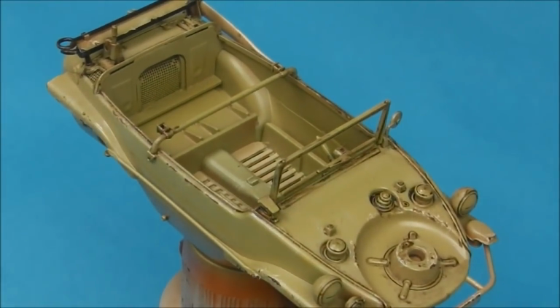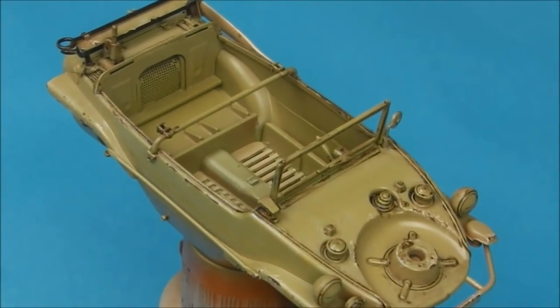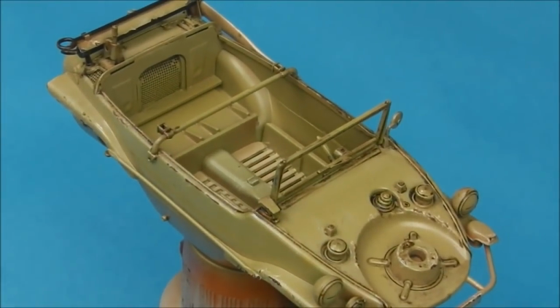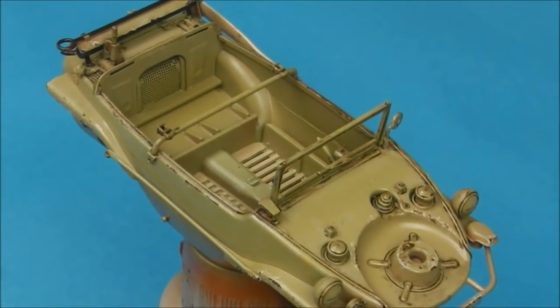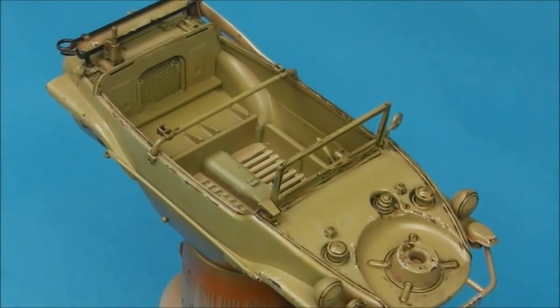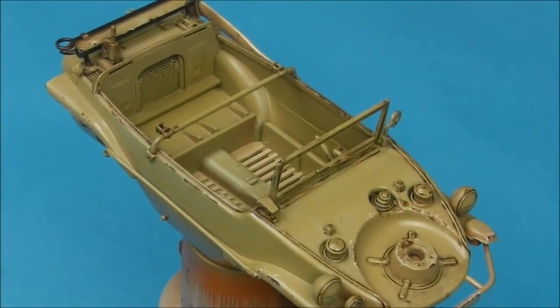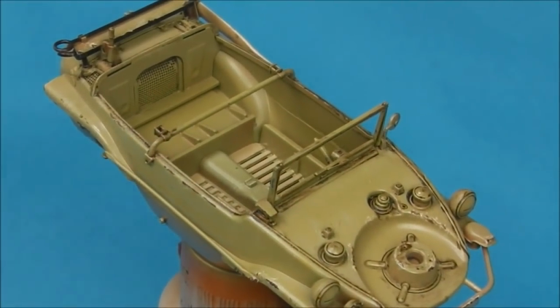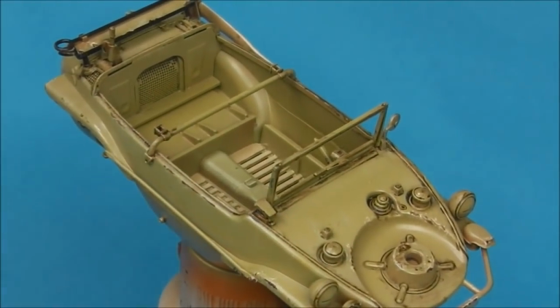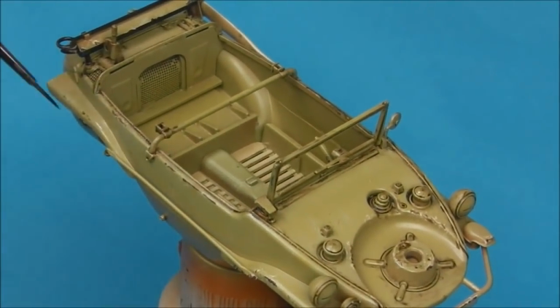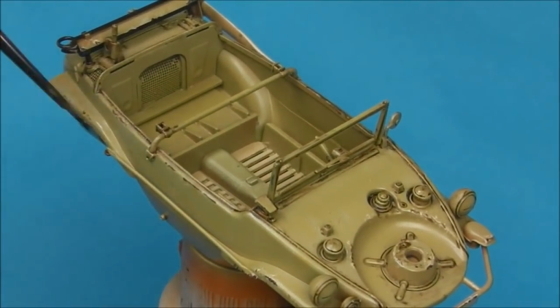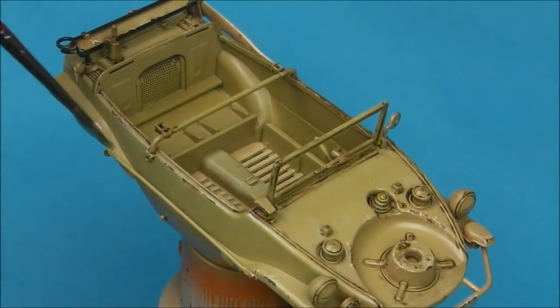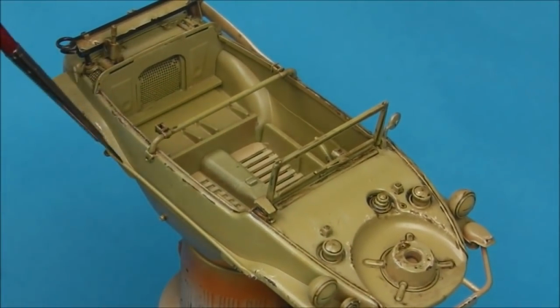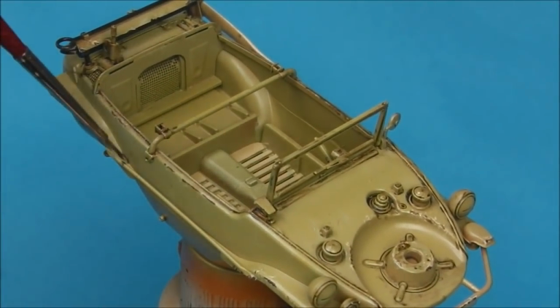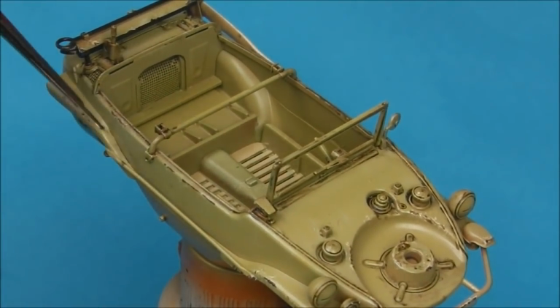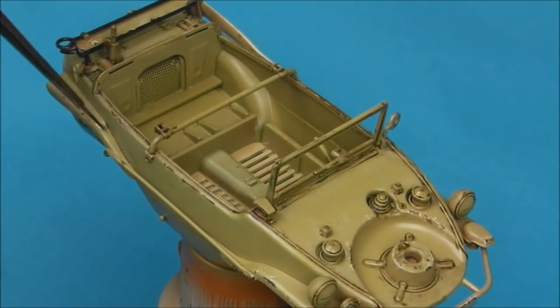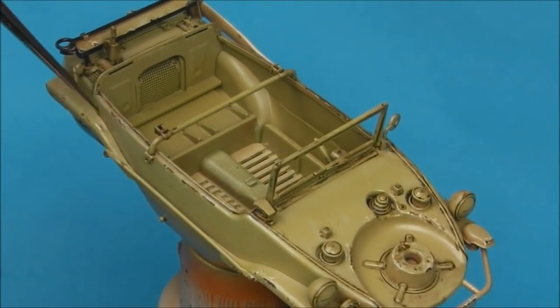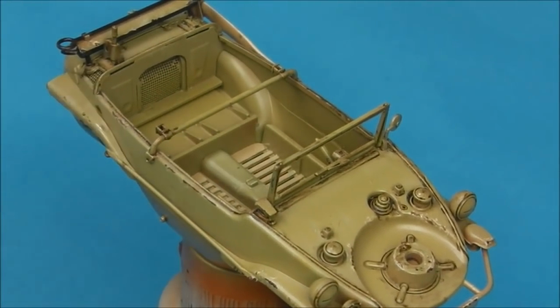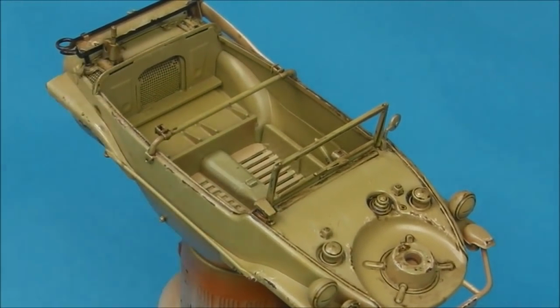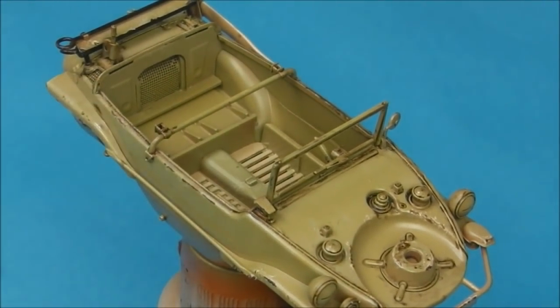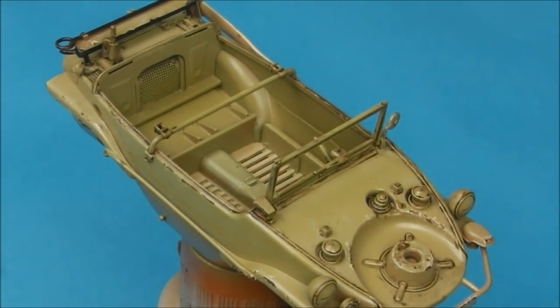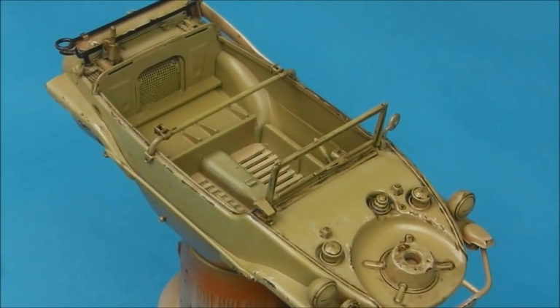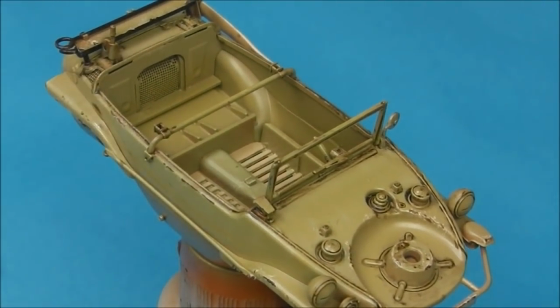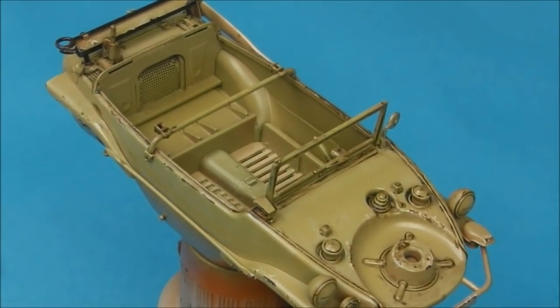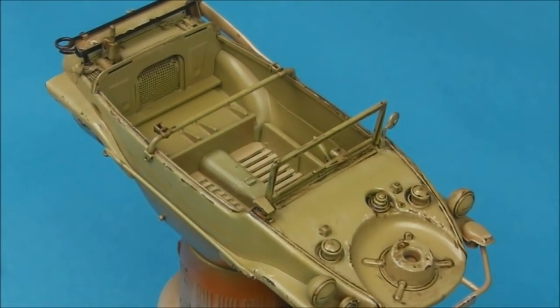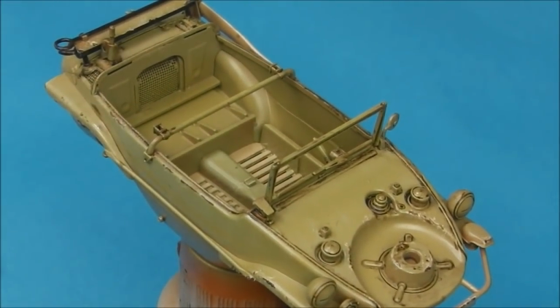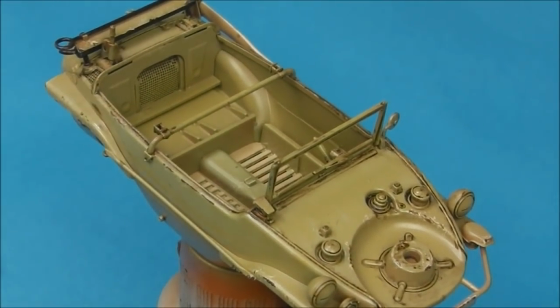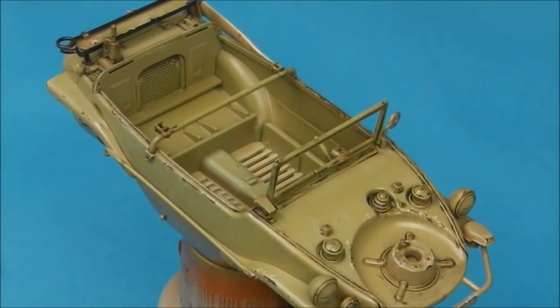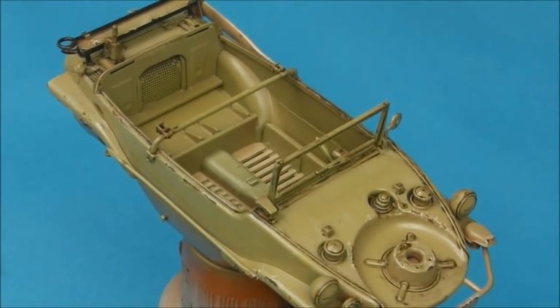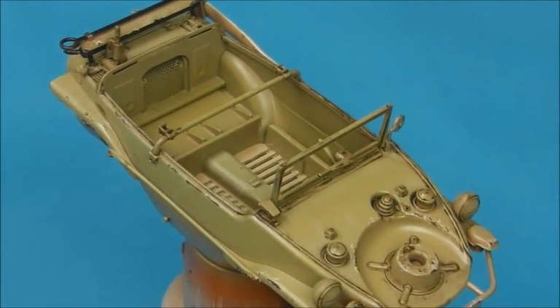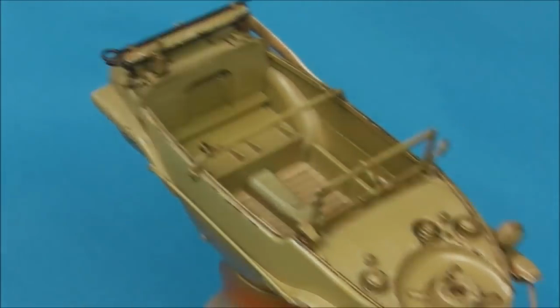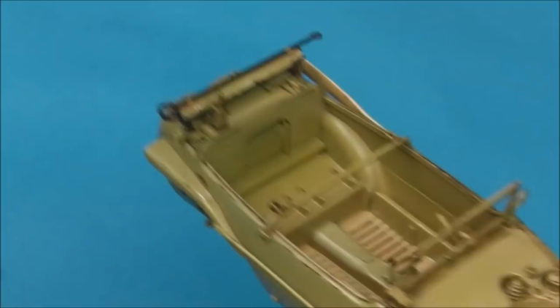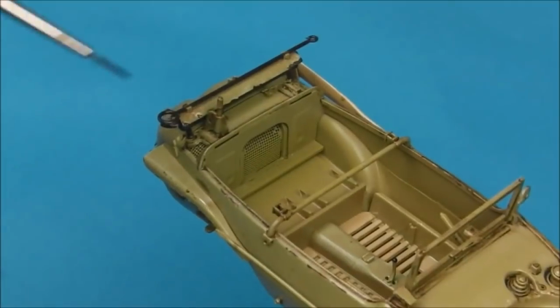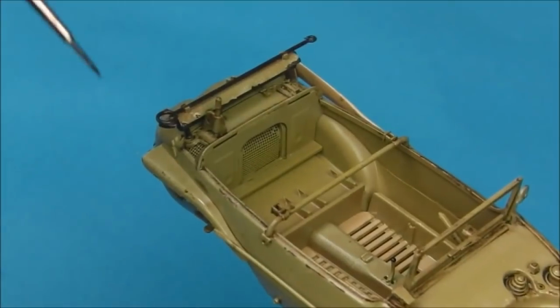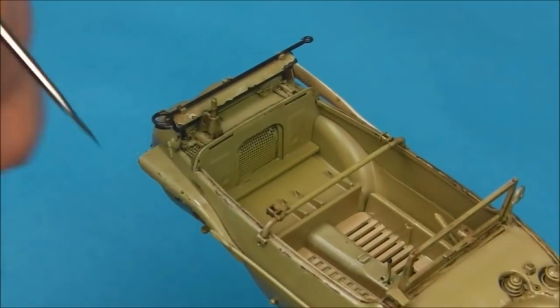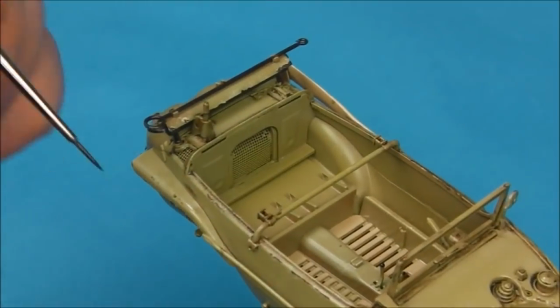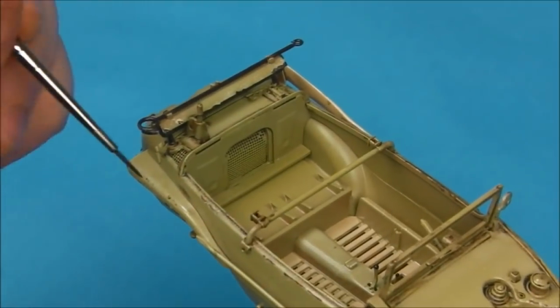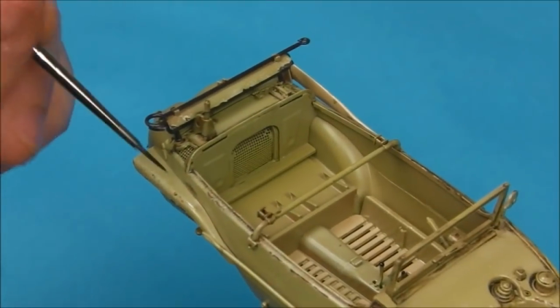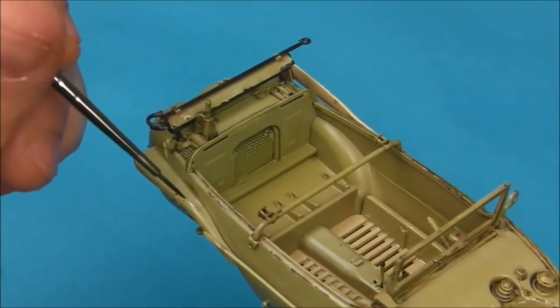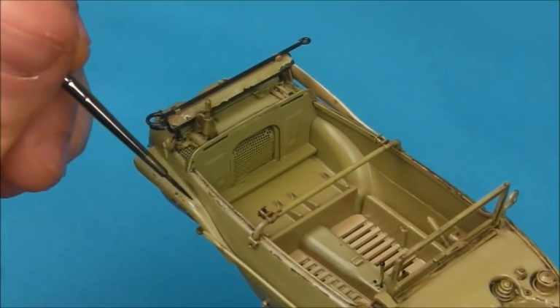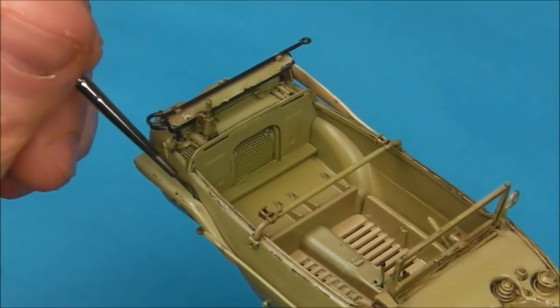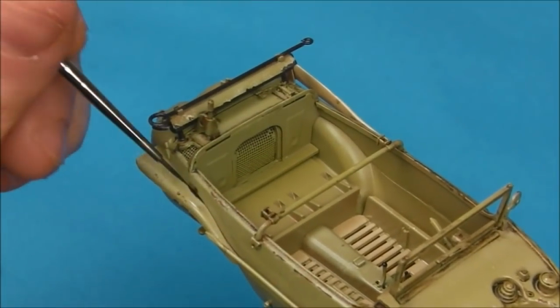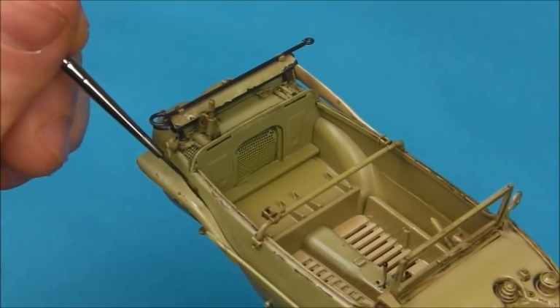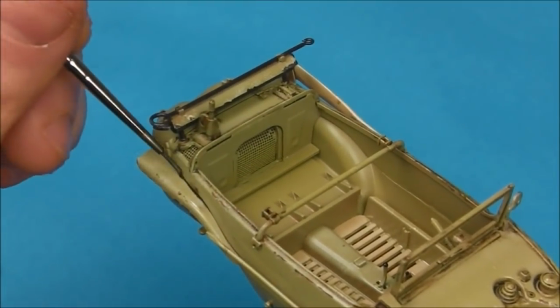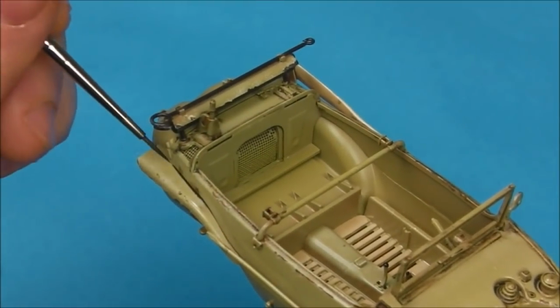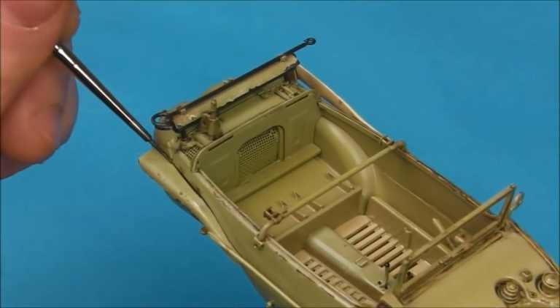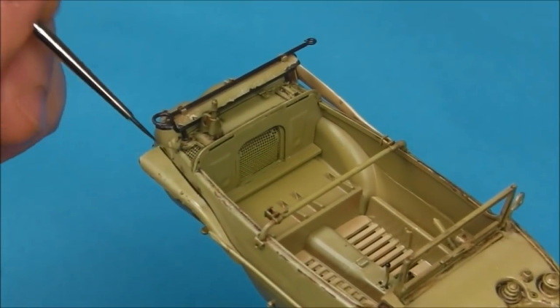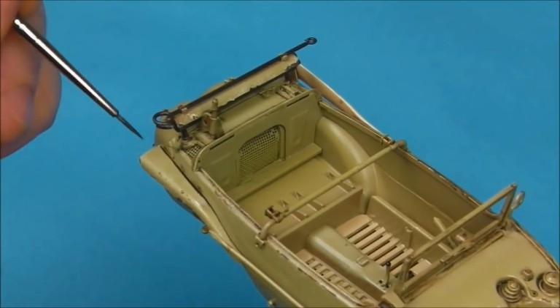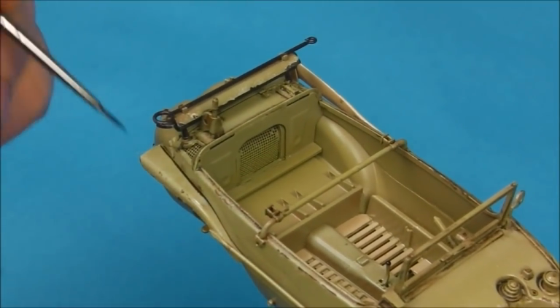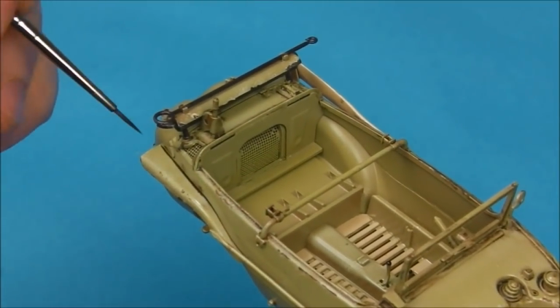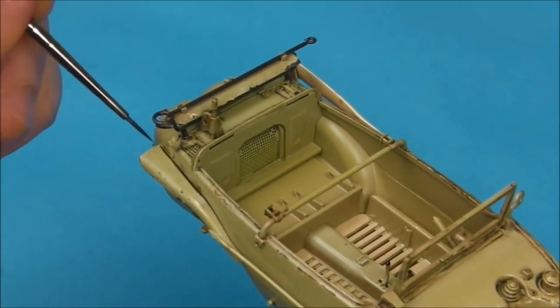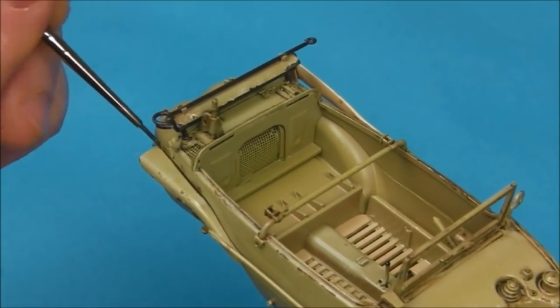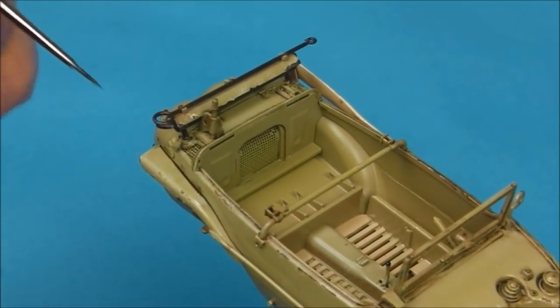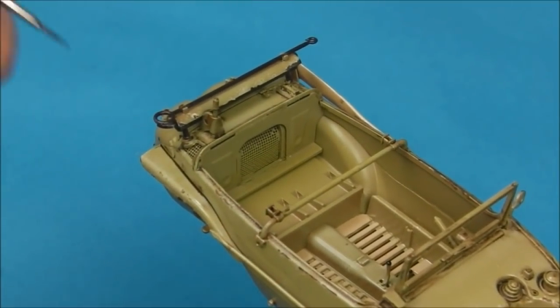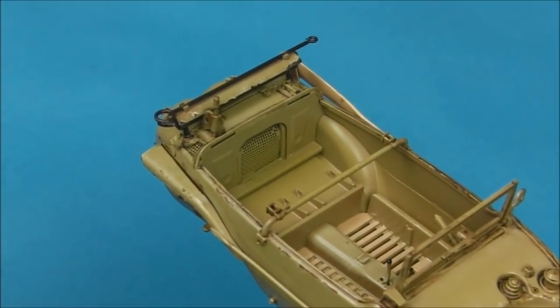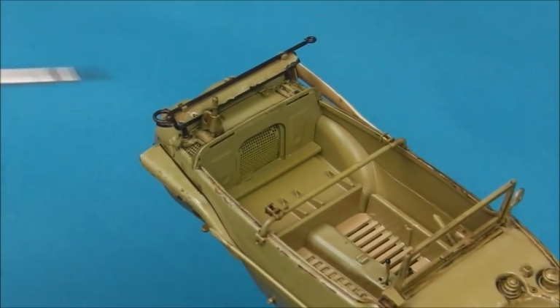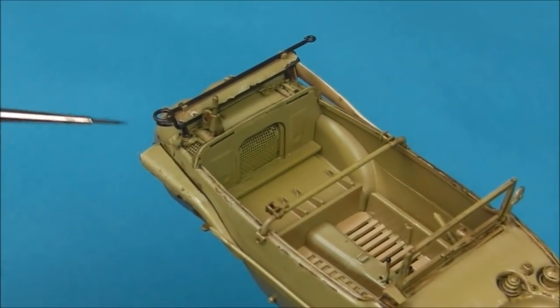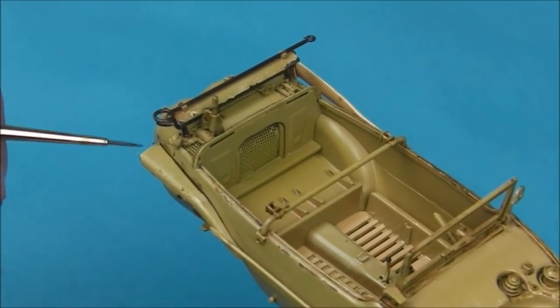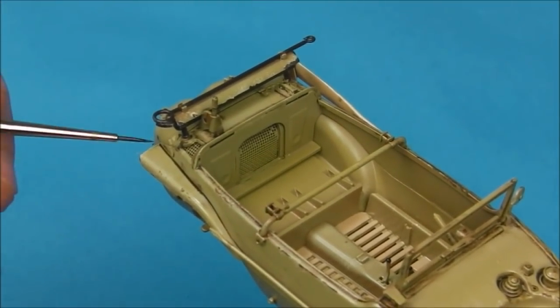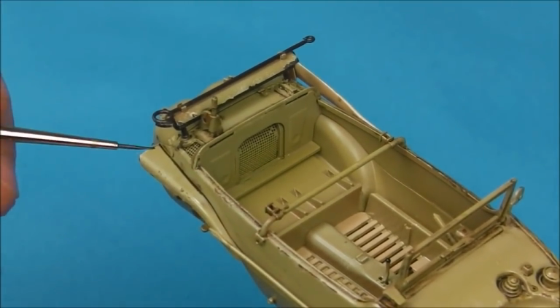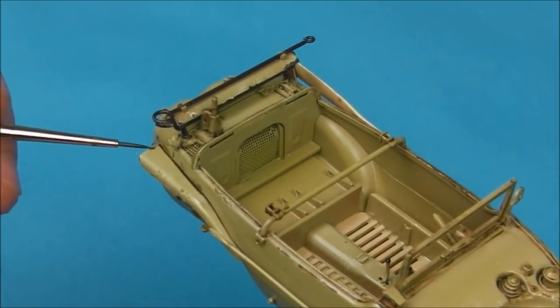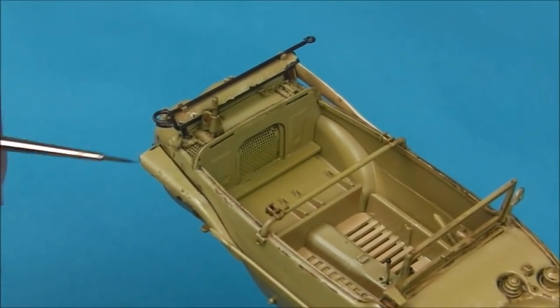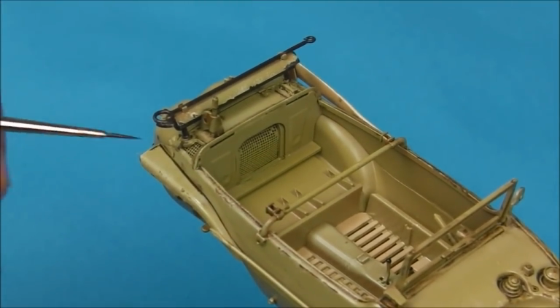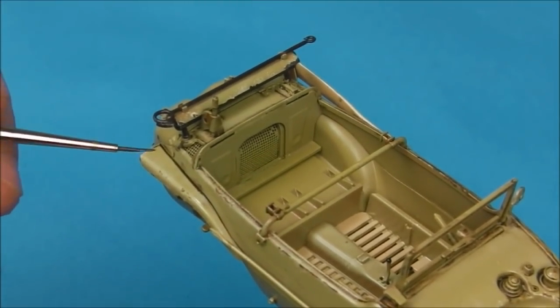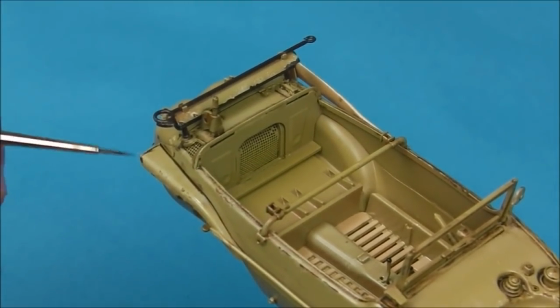Now I'm going to just add some of this wash onto the fender detail here, again just to frame this detail and make it stand out.